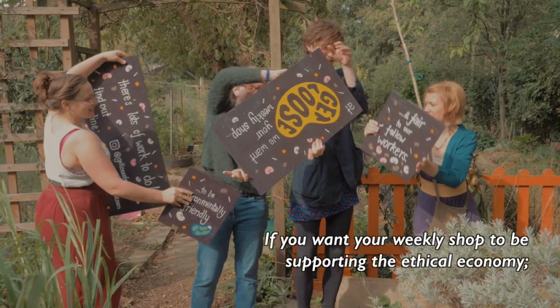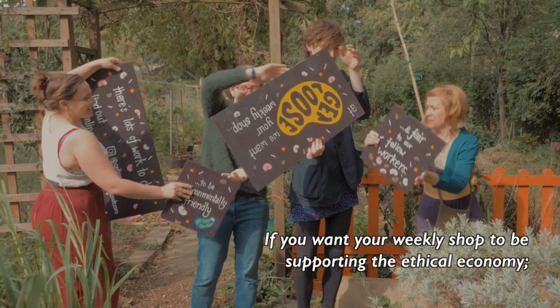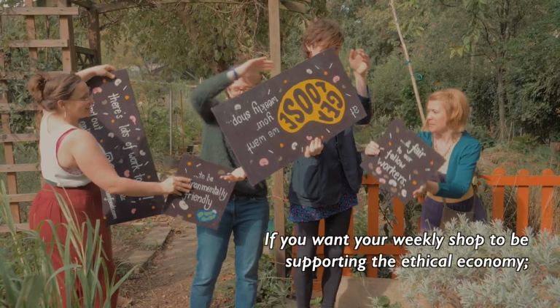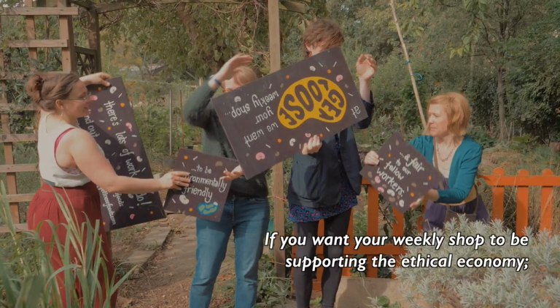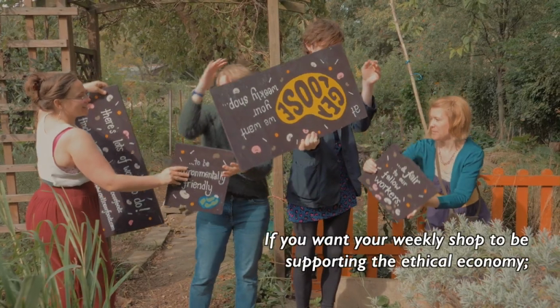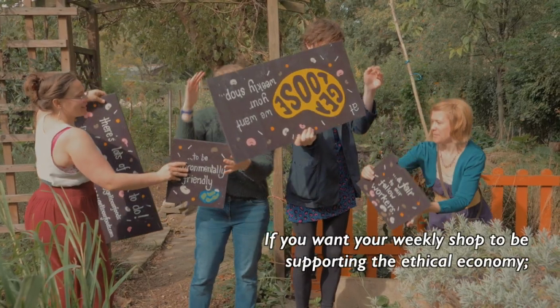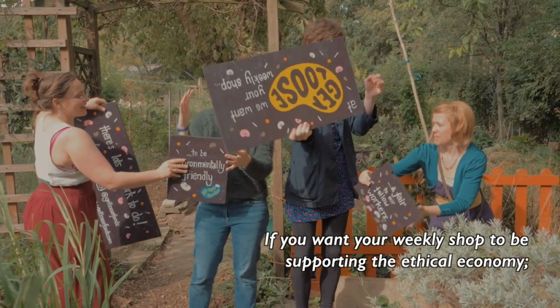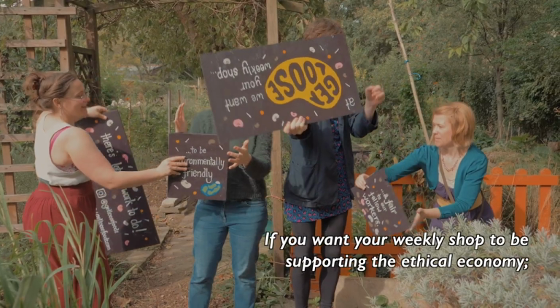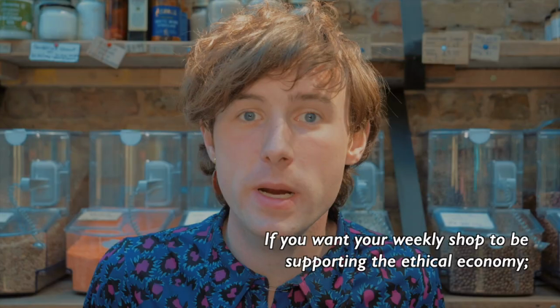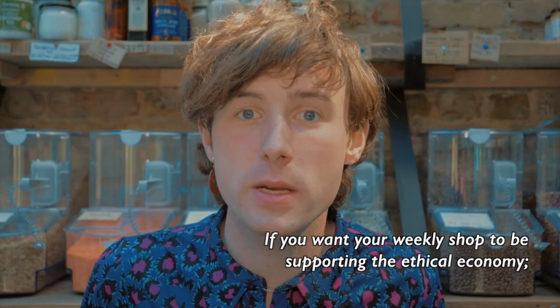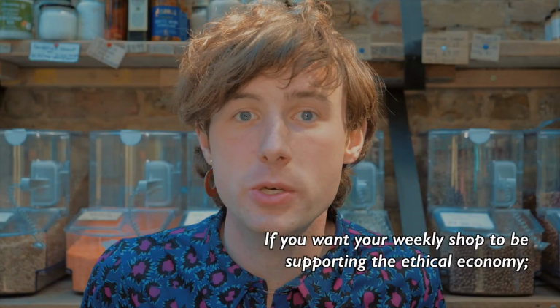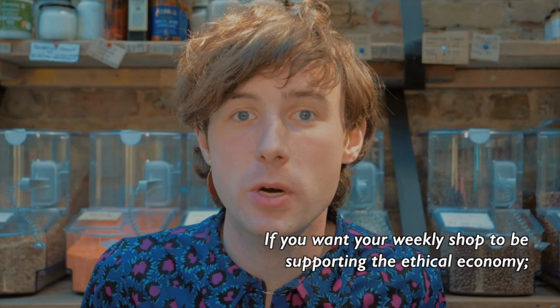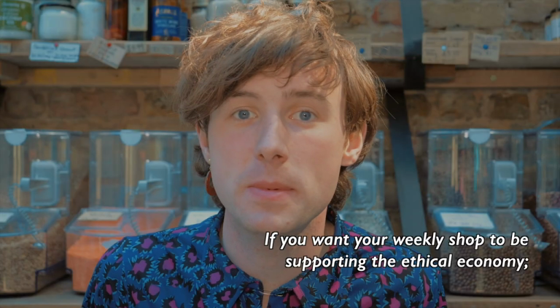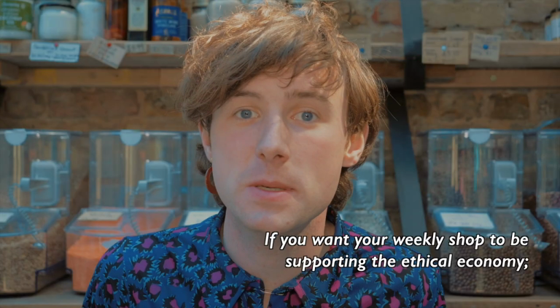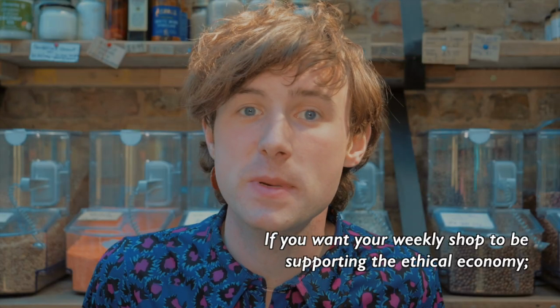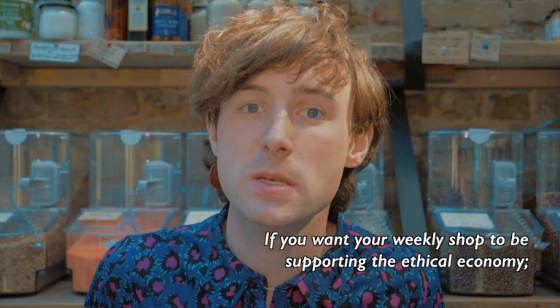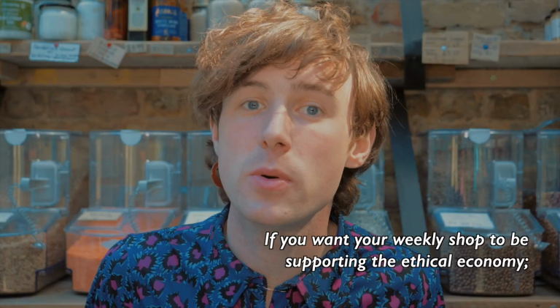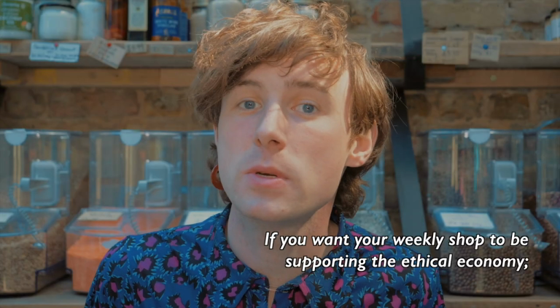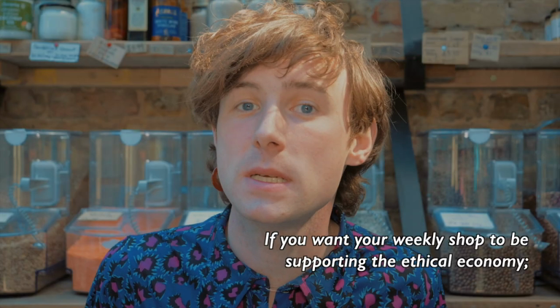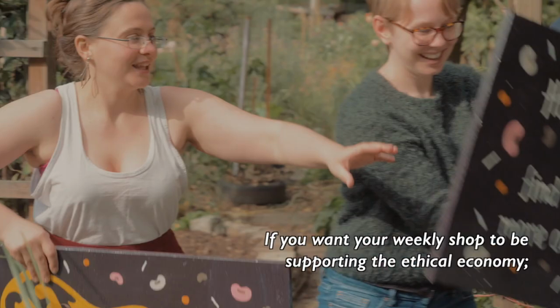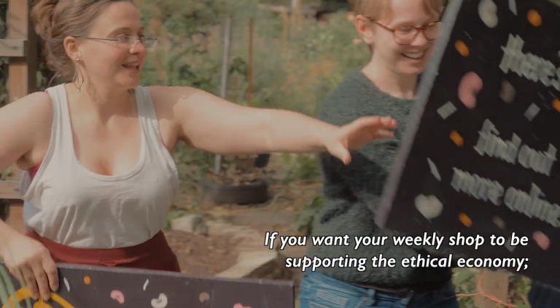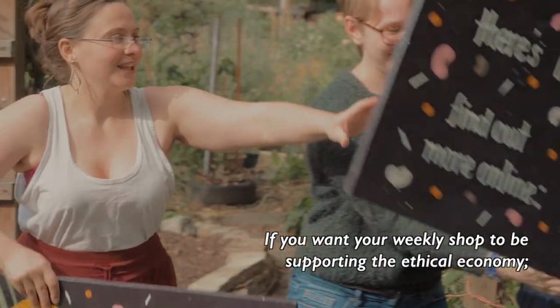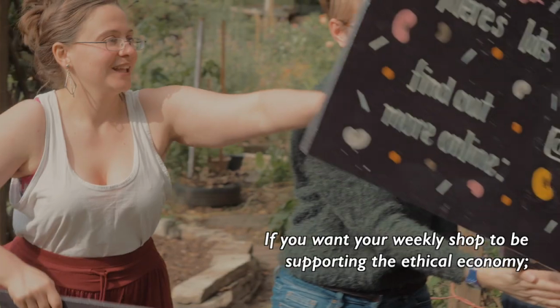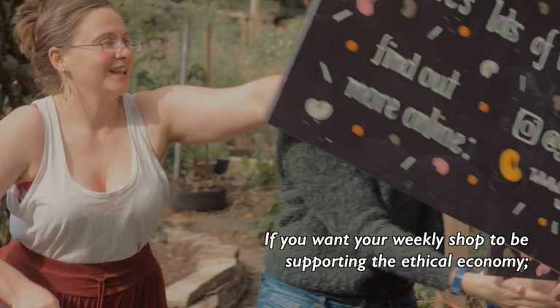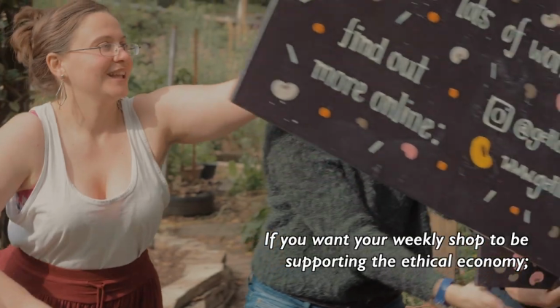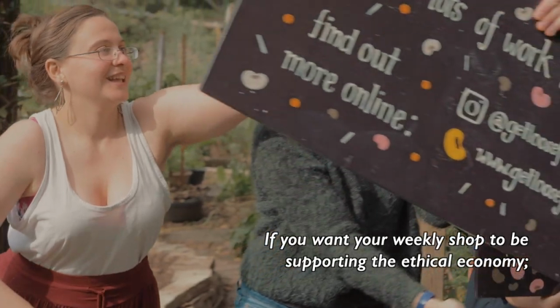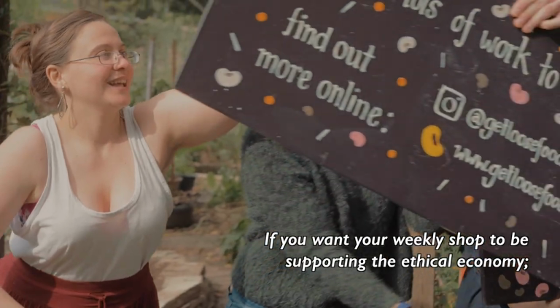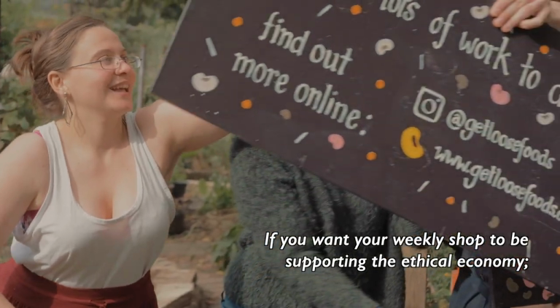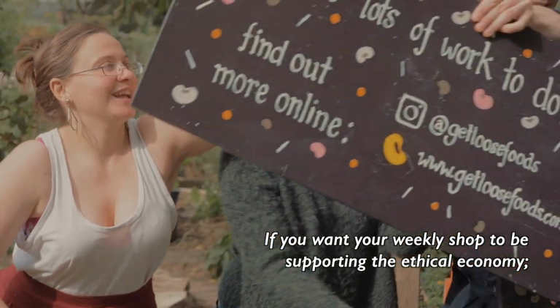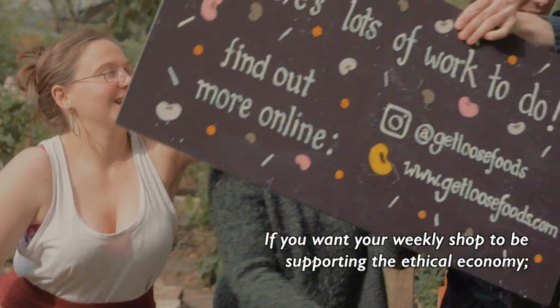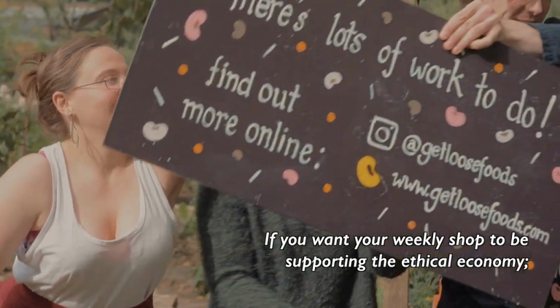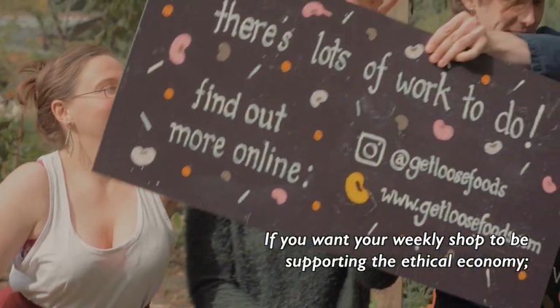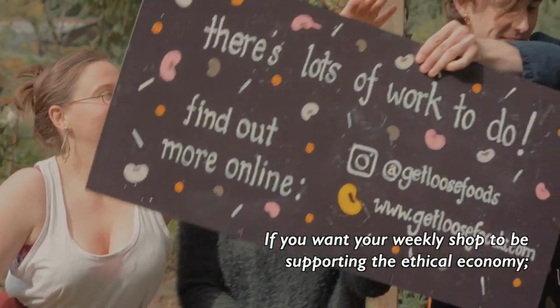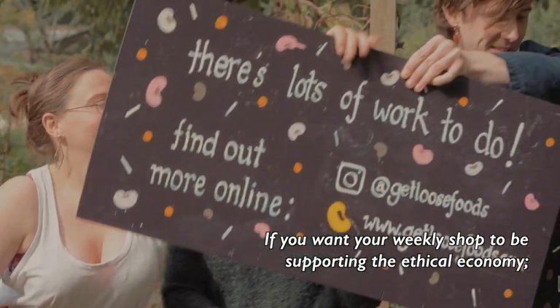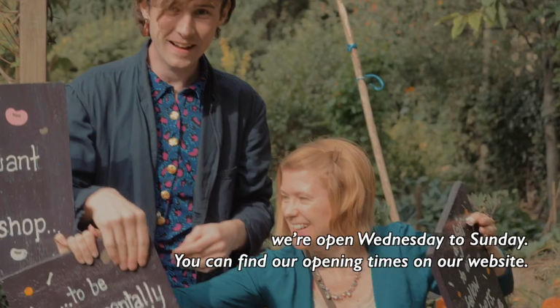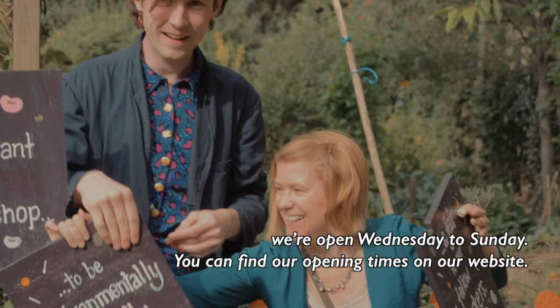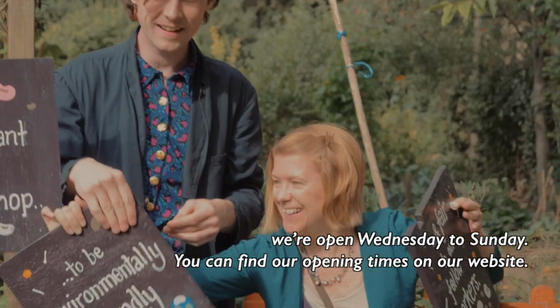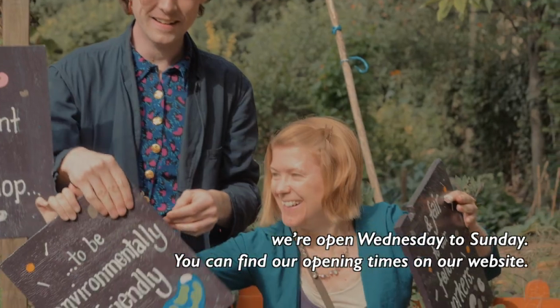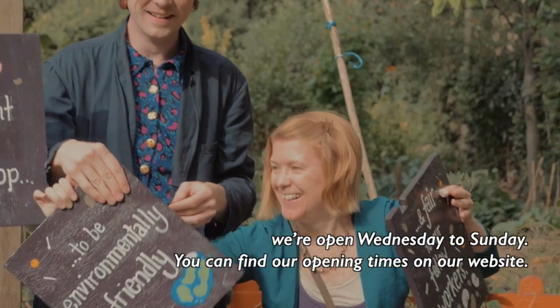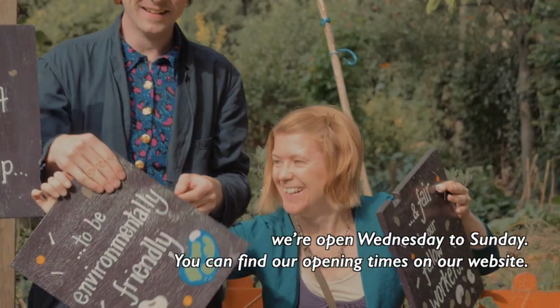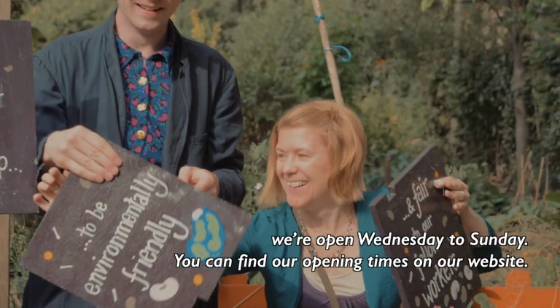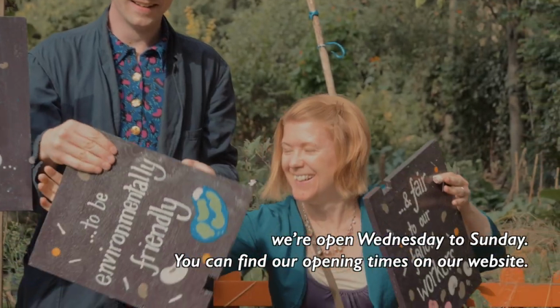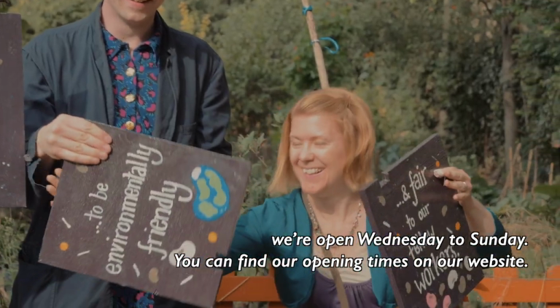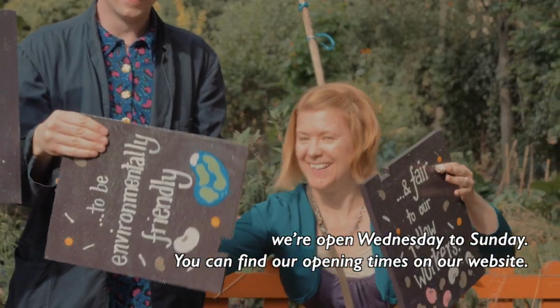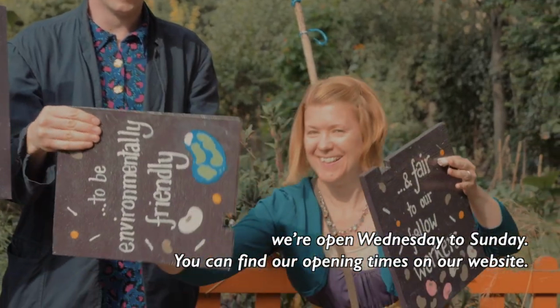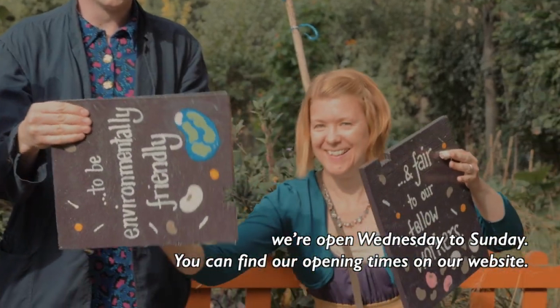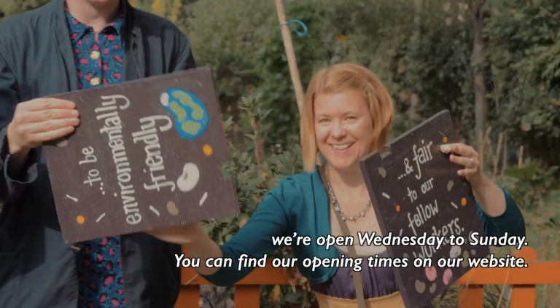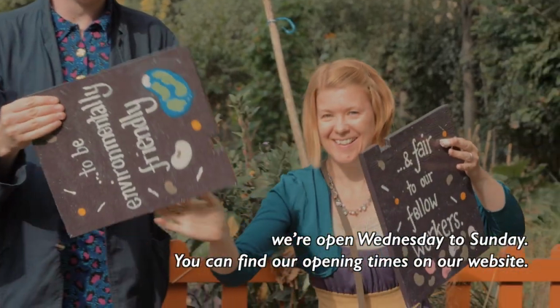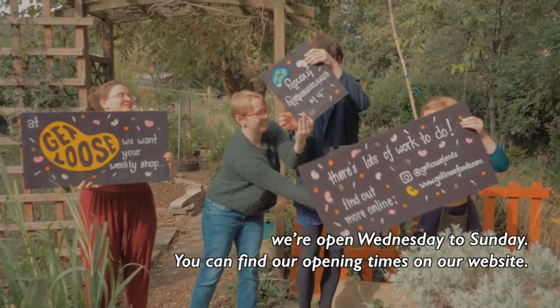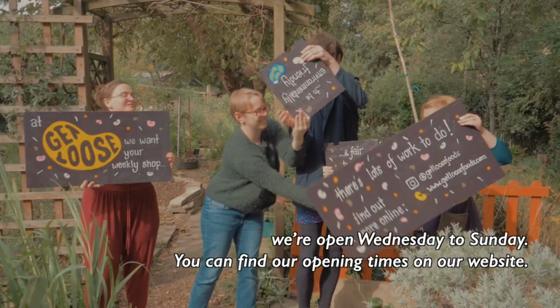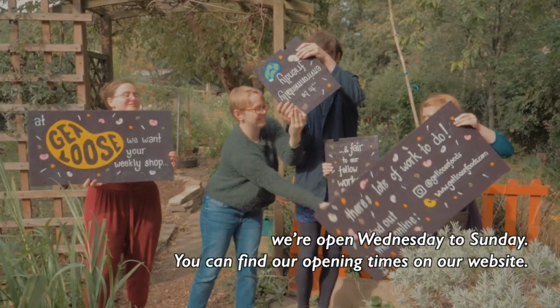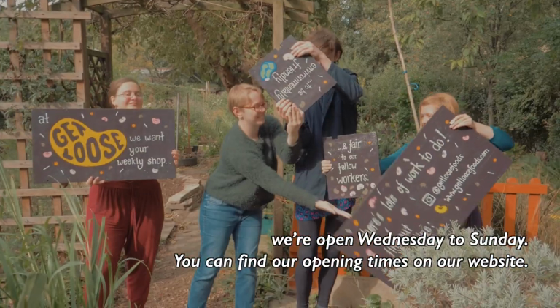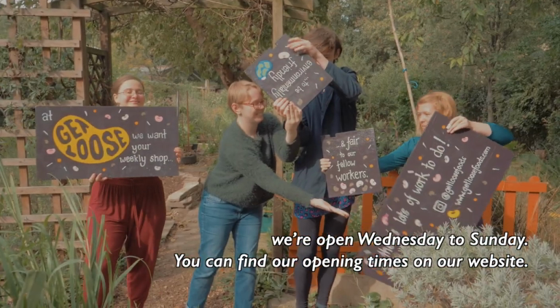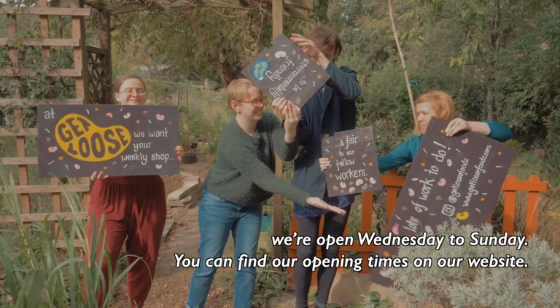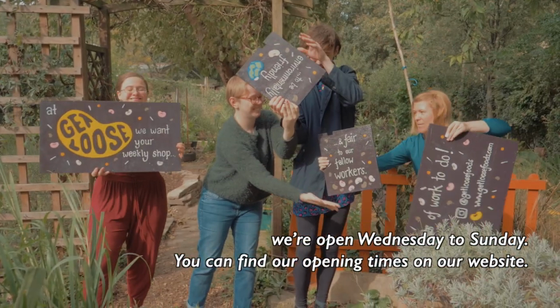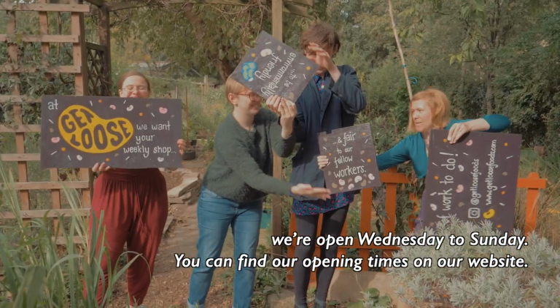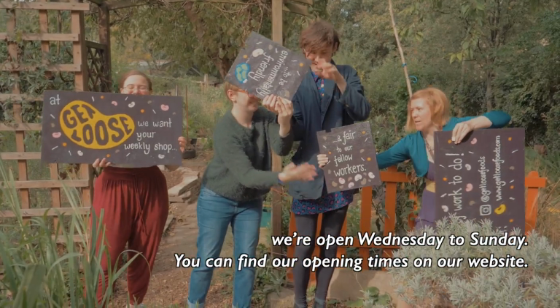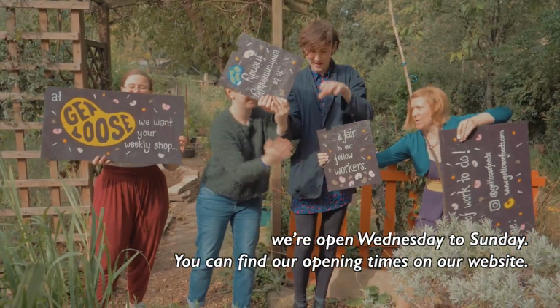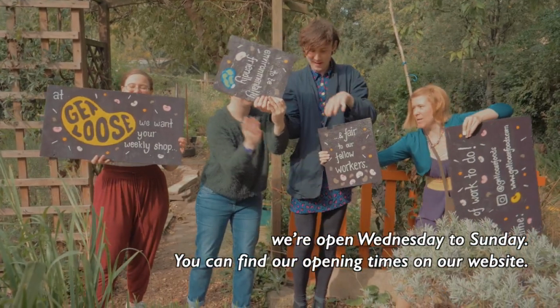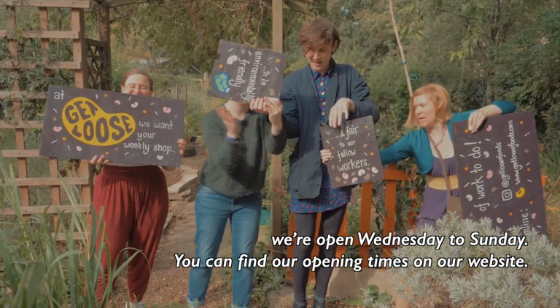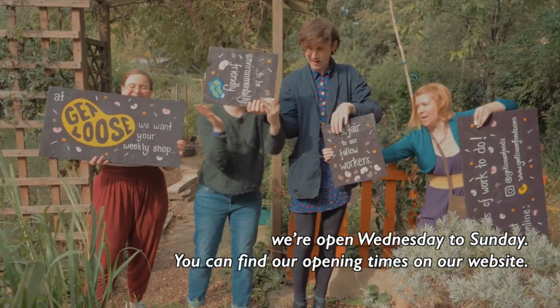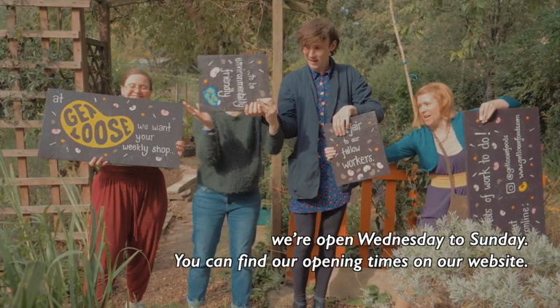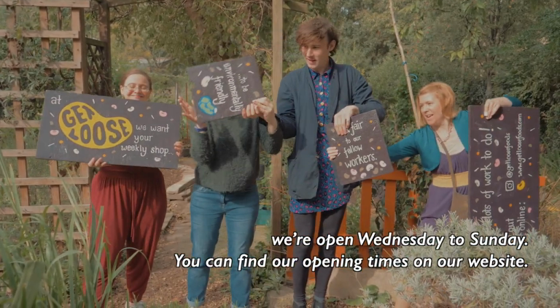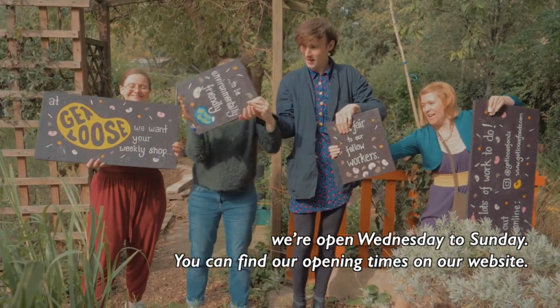If you want your weekly shop to be supporting the ethical economy, we're open Wednesday to Sunday. You can find our opening times on our website. Come down and get involved.